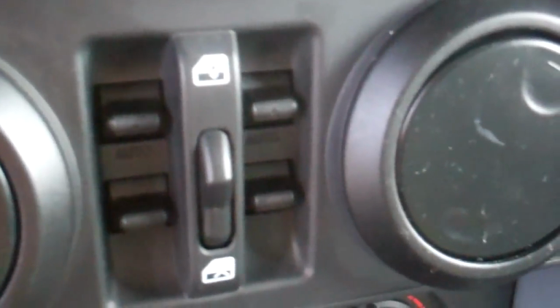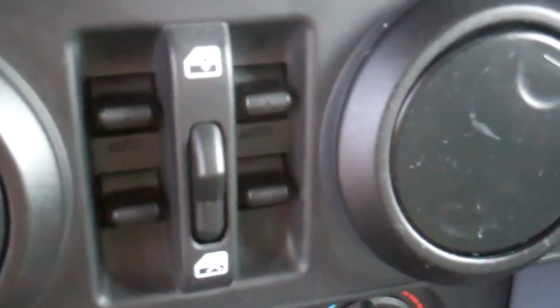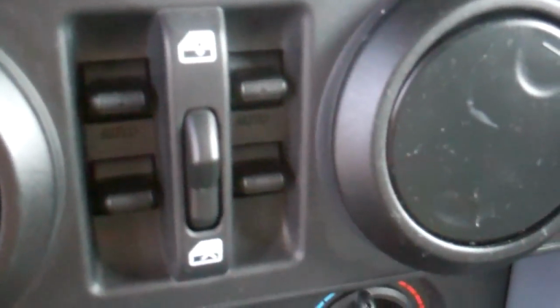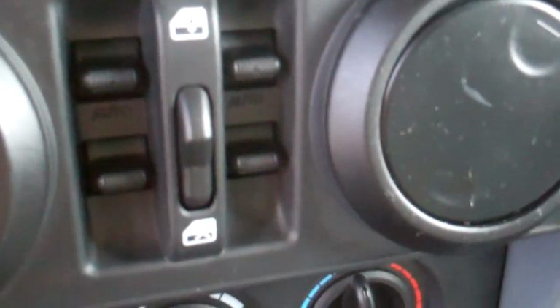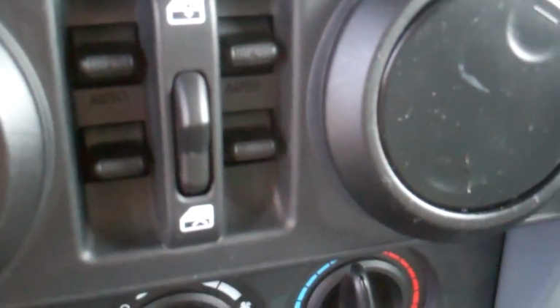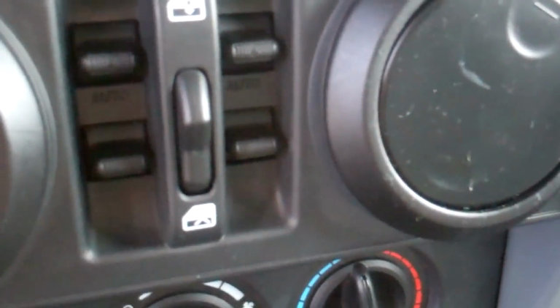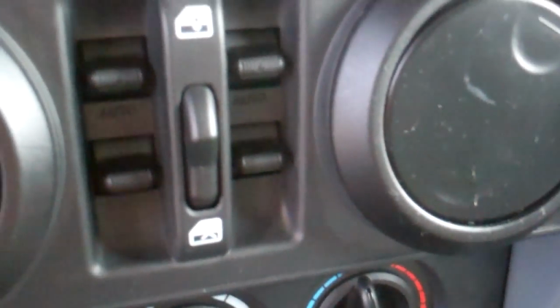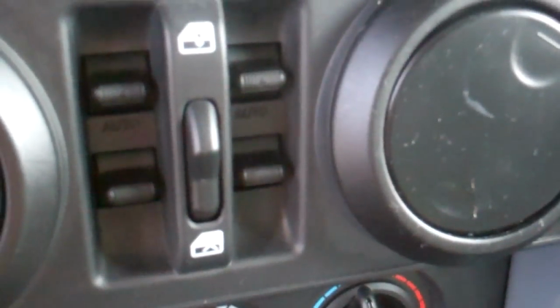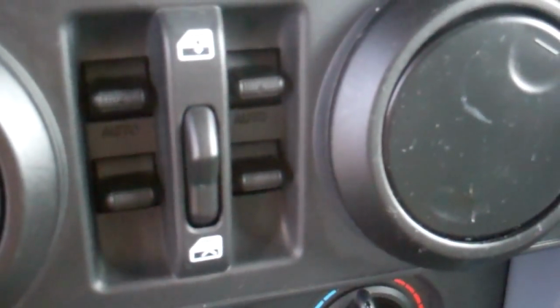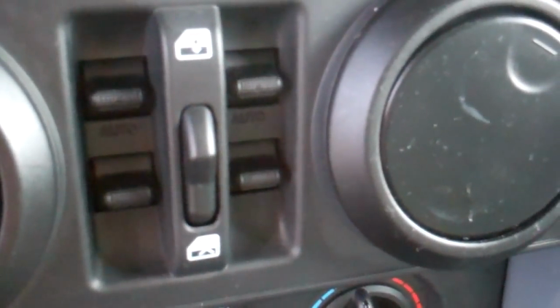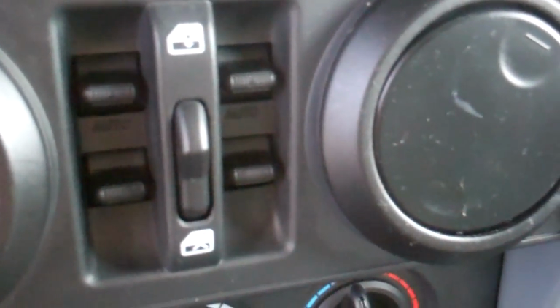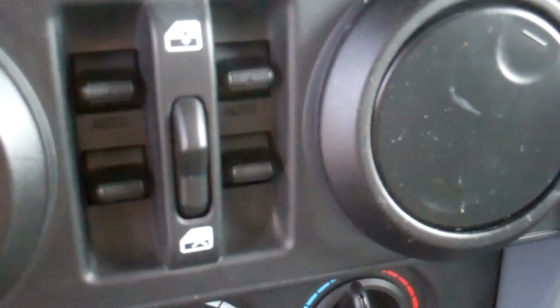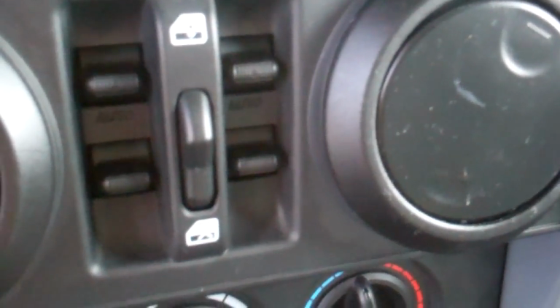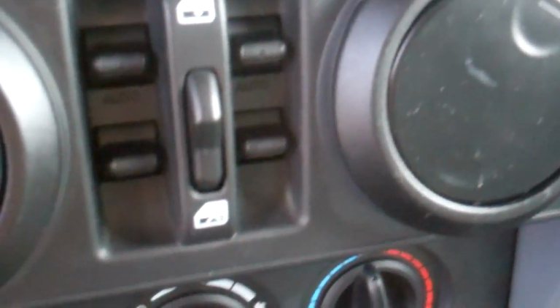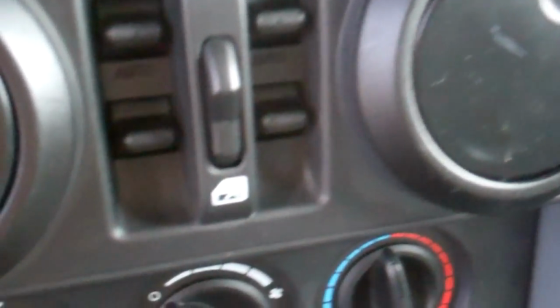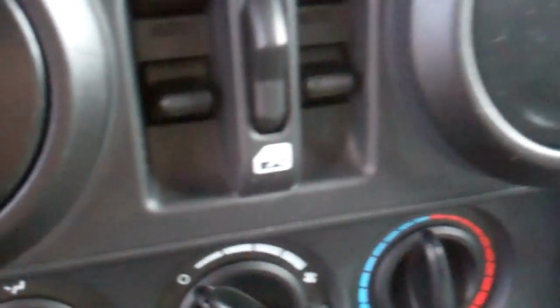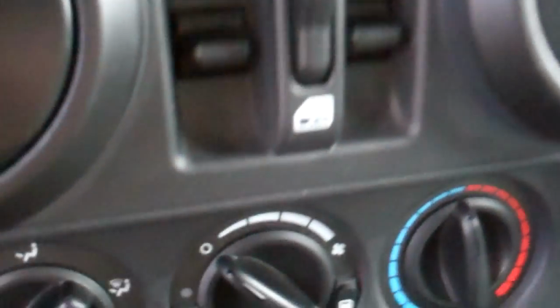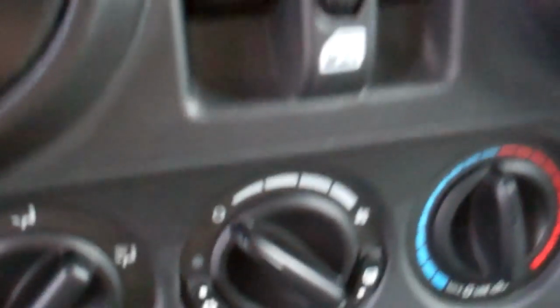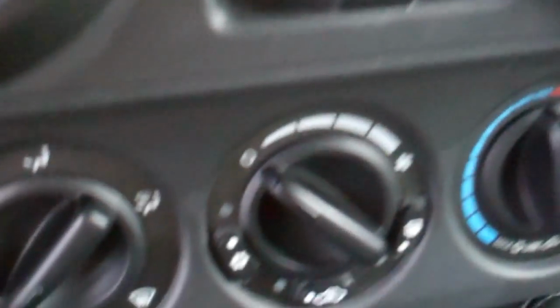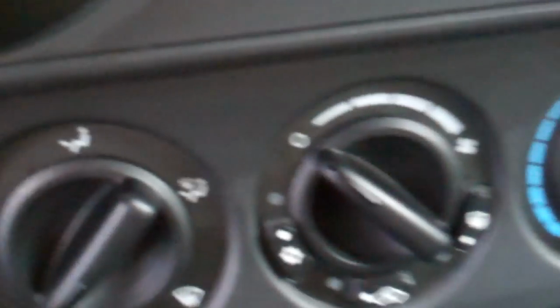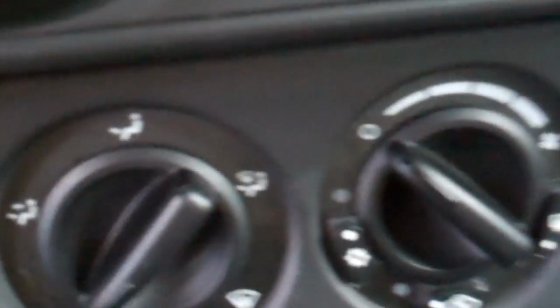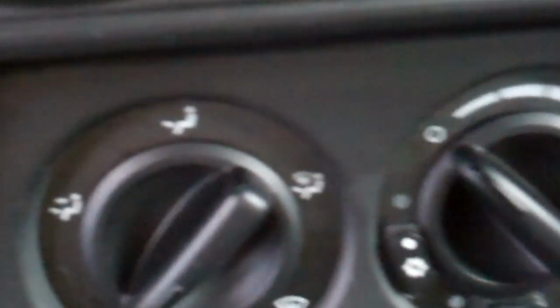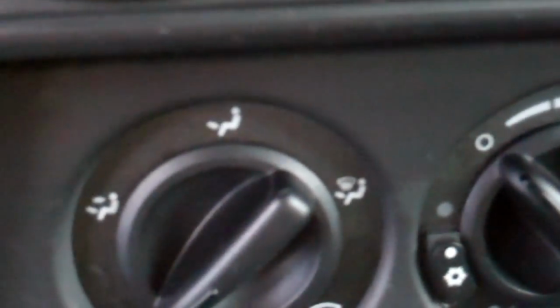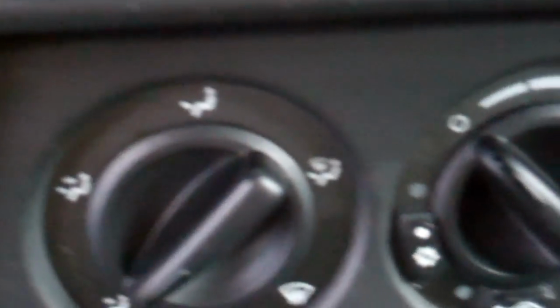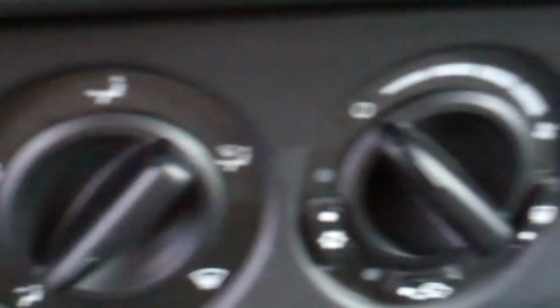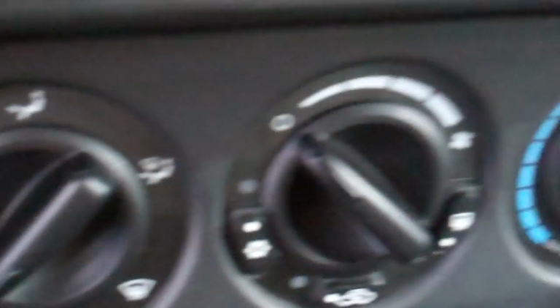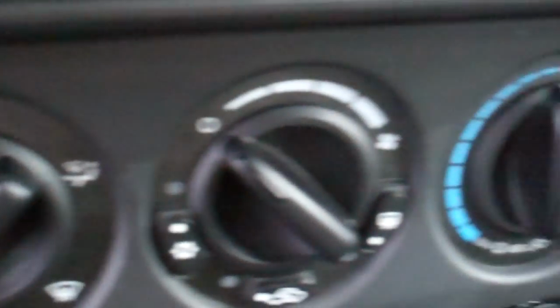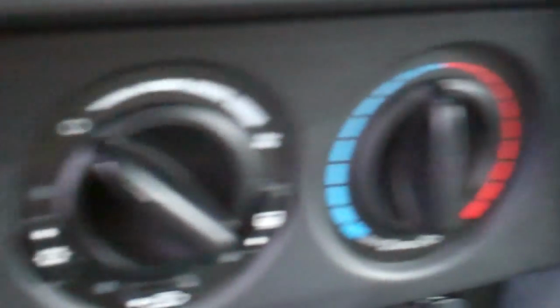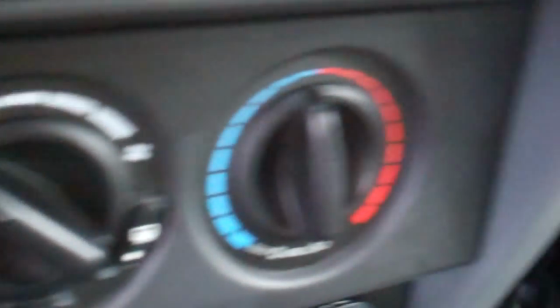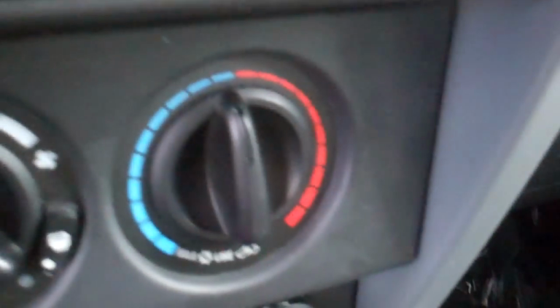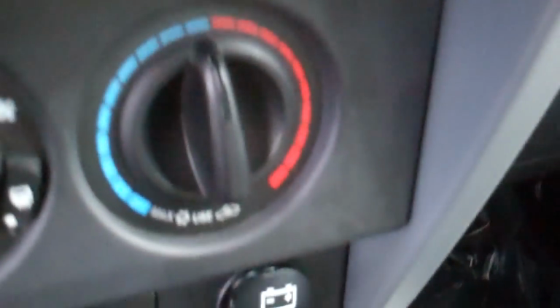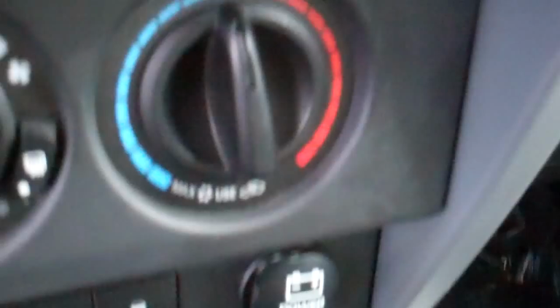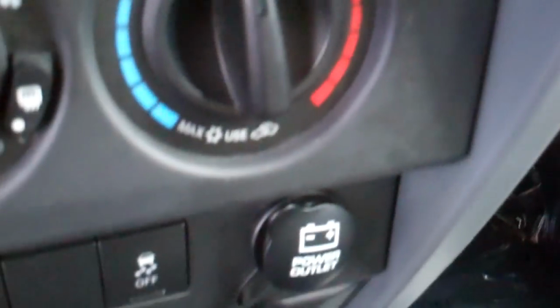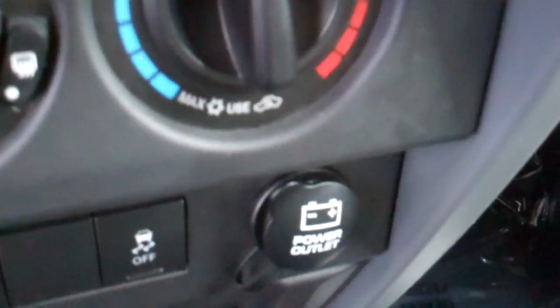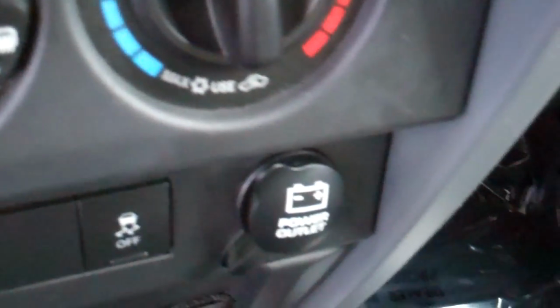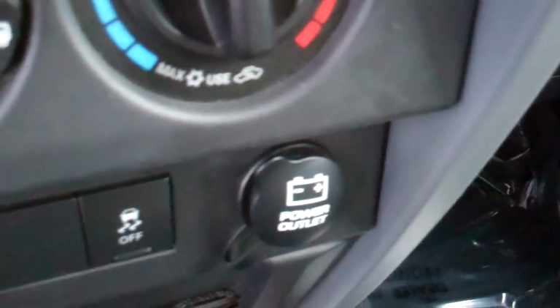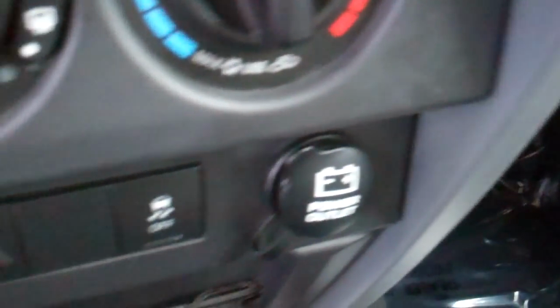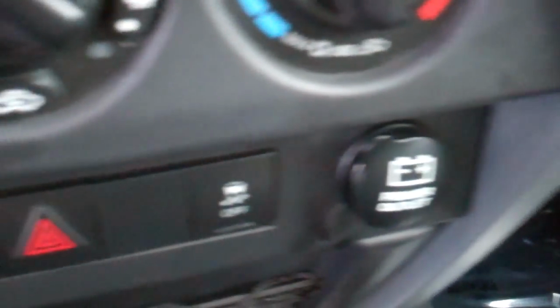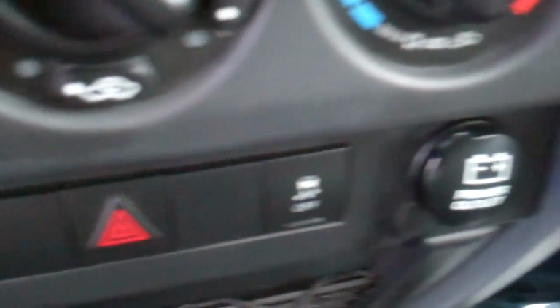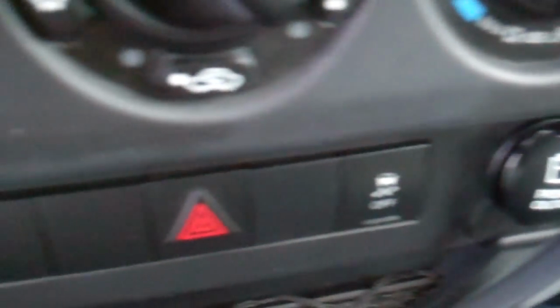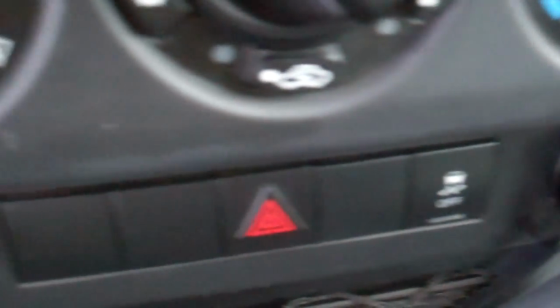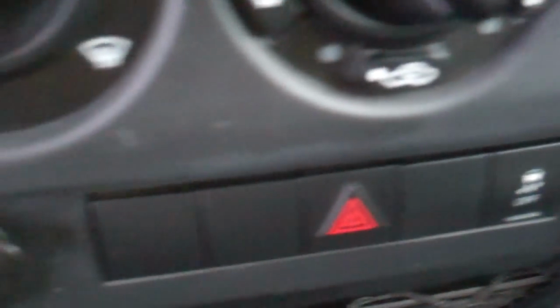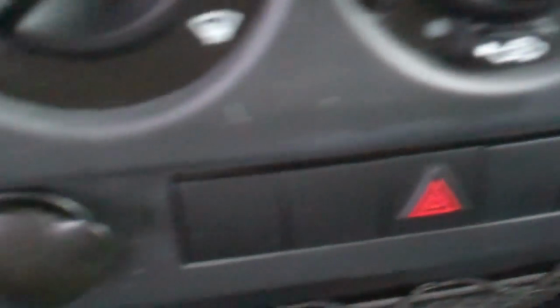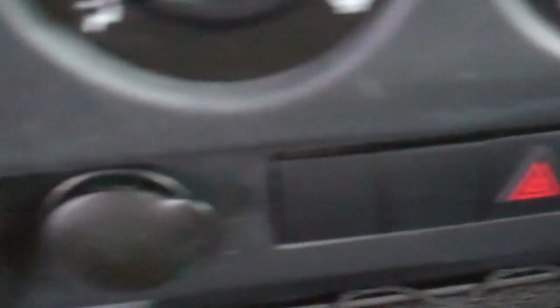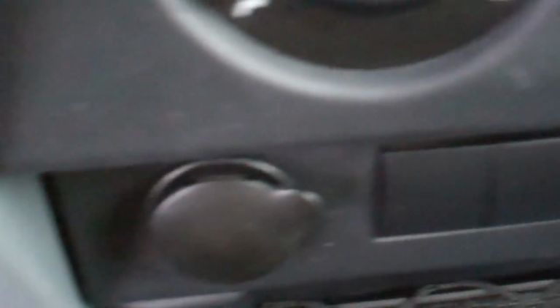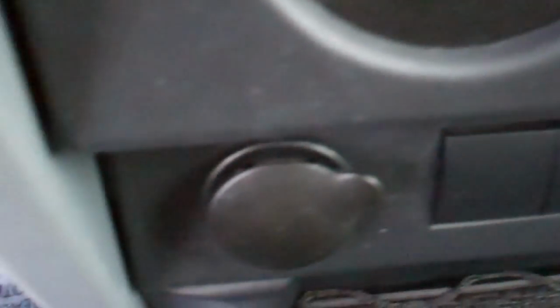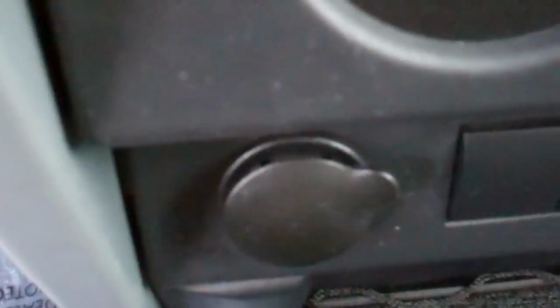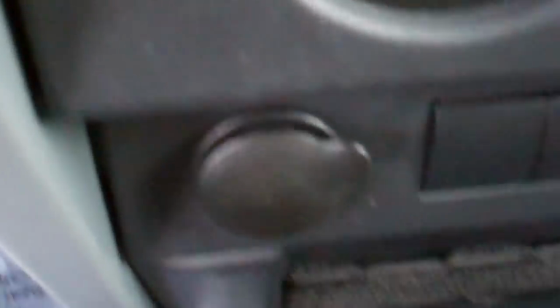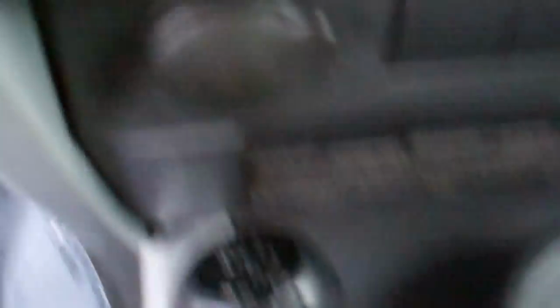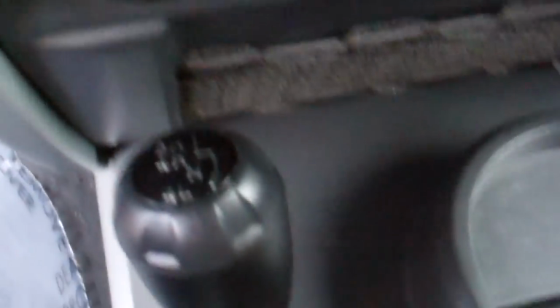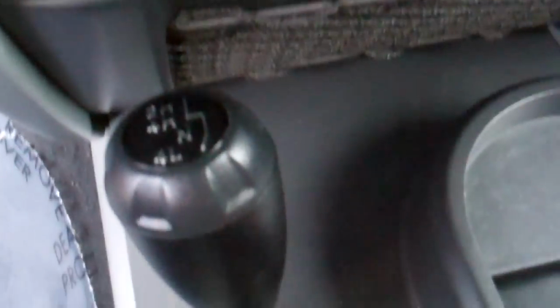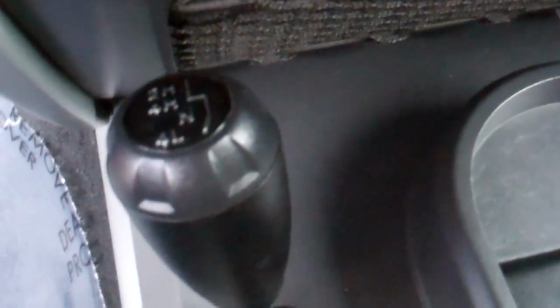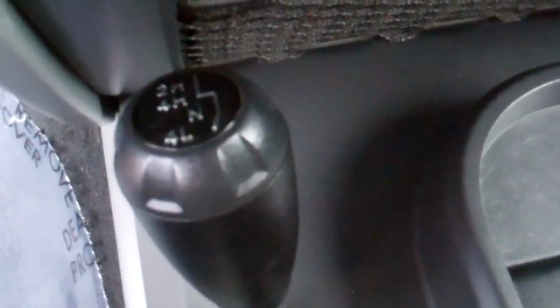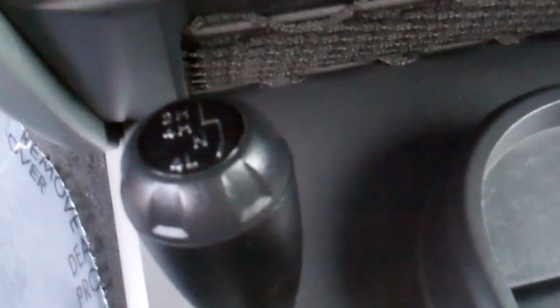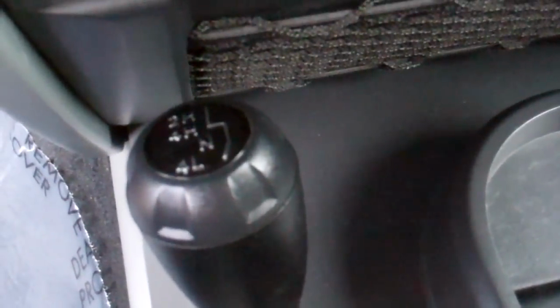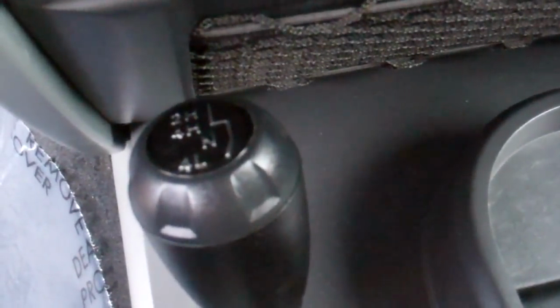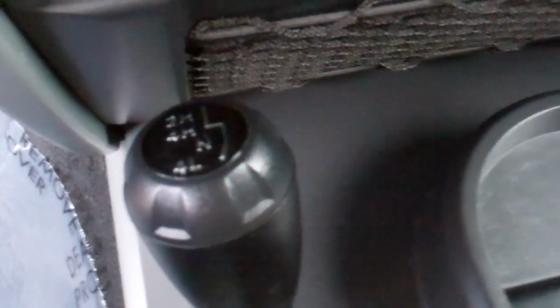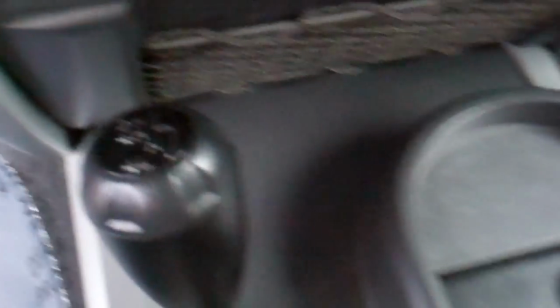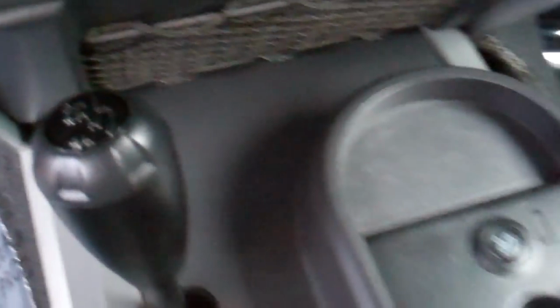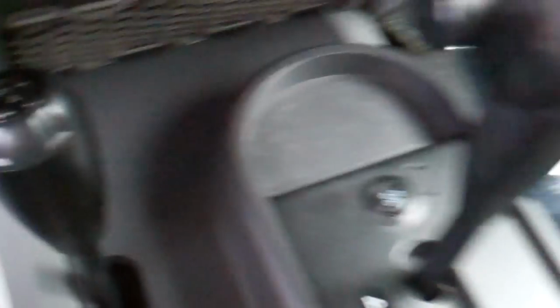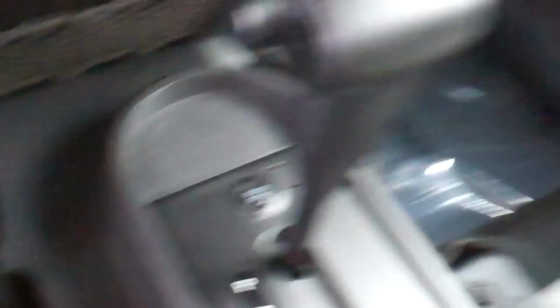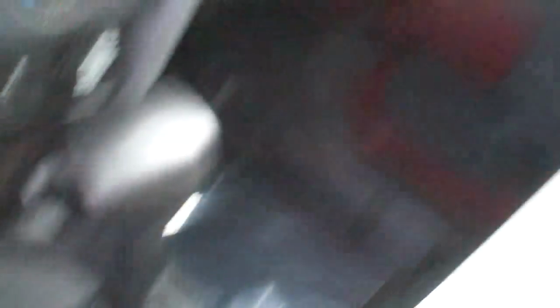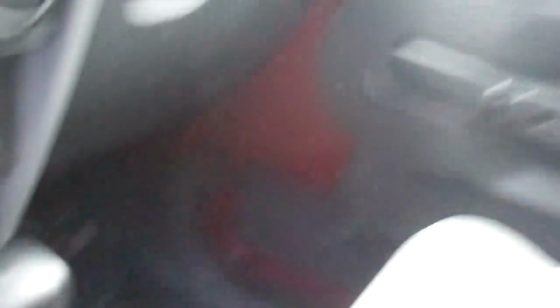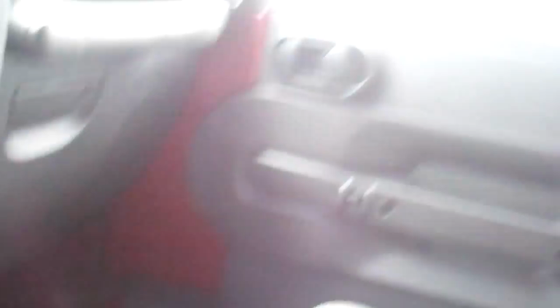It's got power windows as well. Heating and air conditioning work great. Got a couple of charging stations down here, and here's the control for your 4-wheel drive.